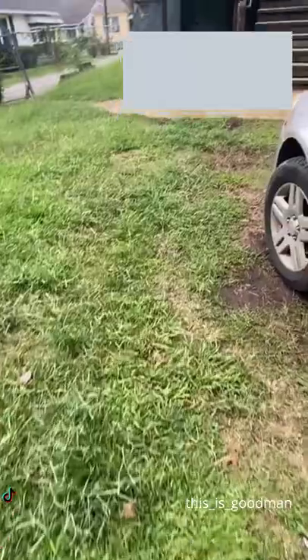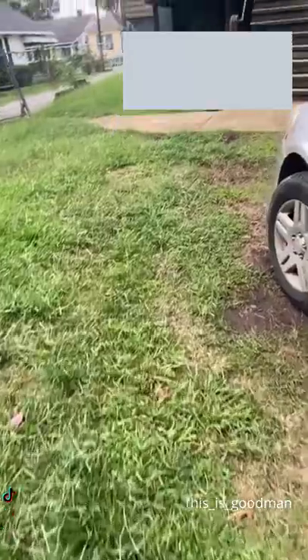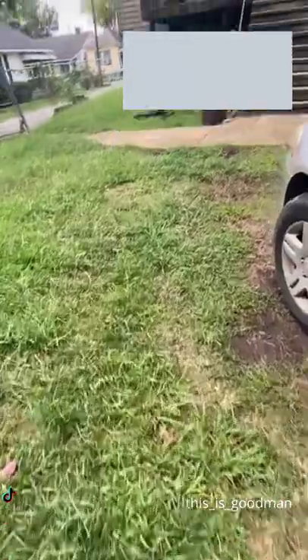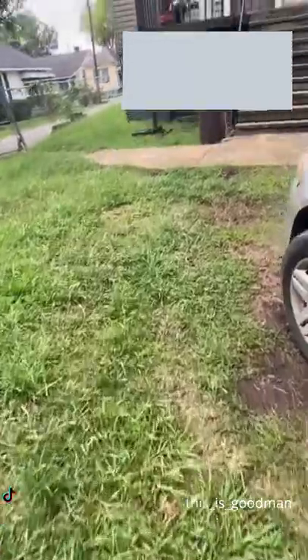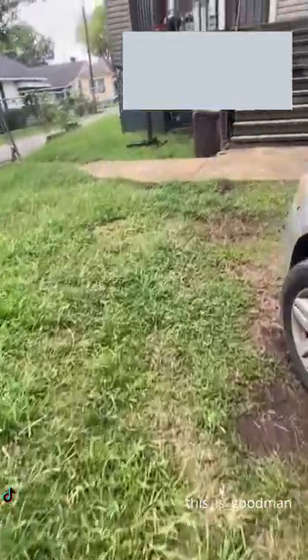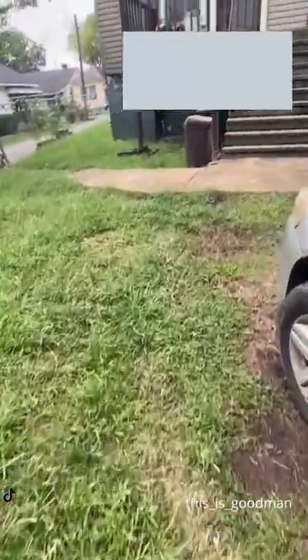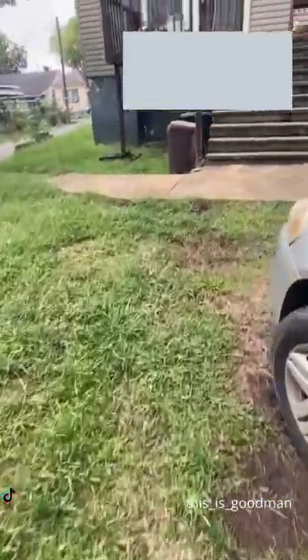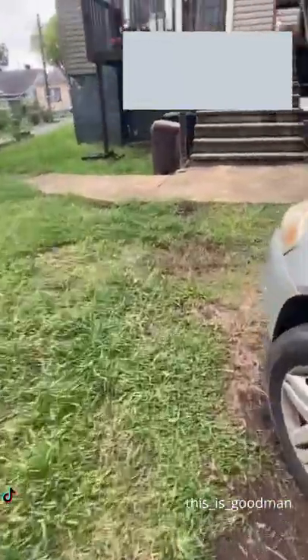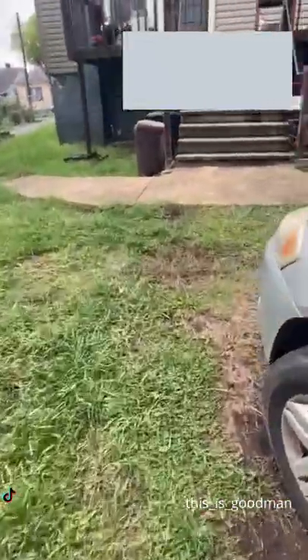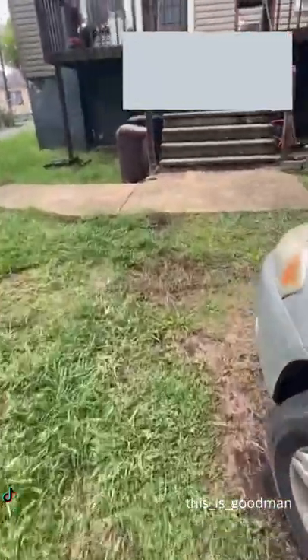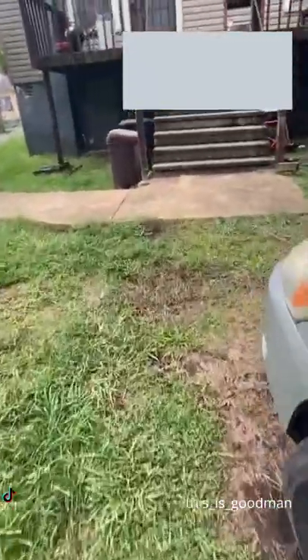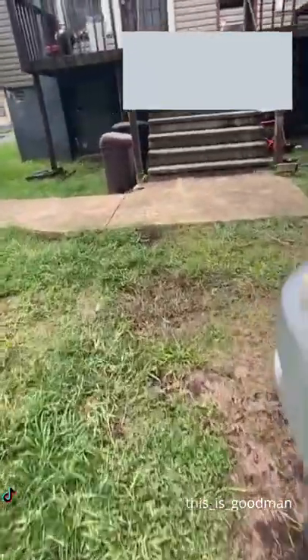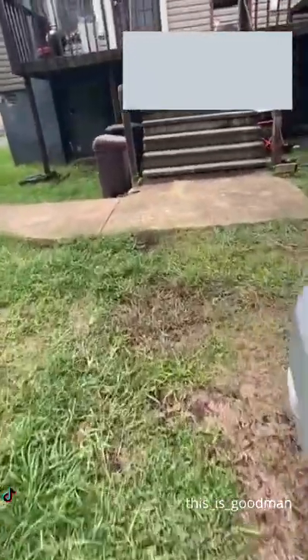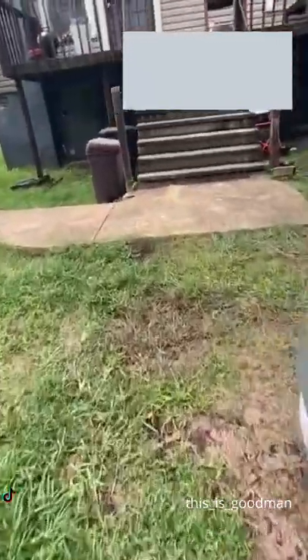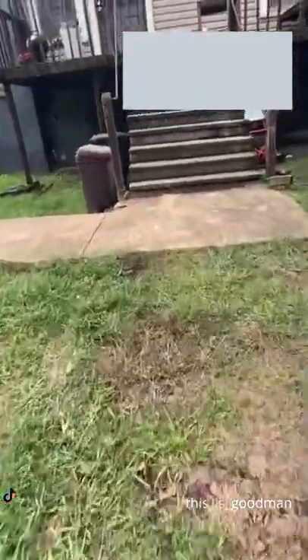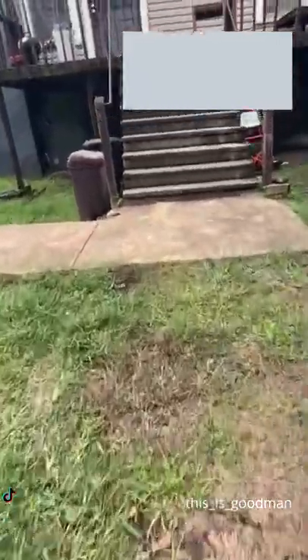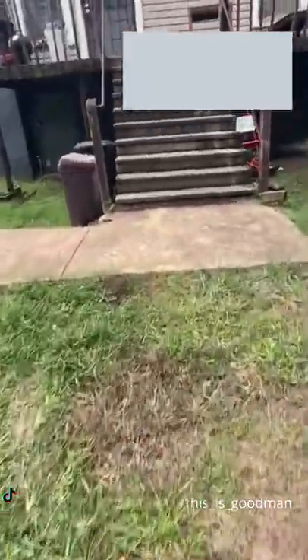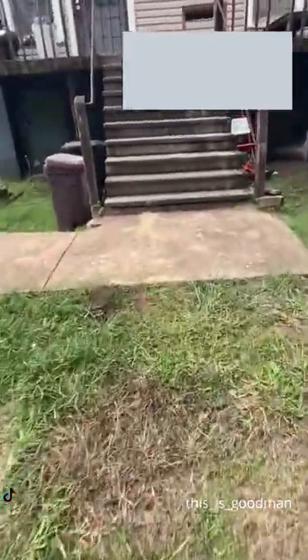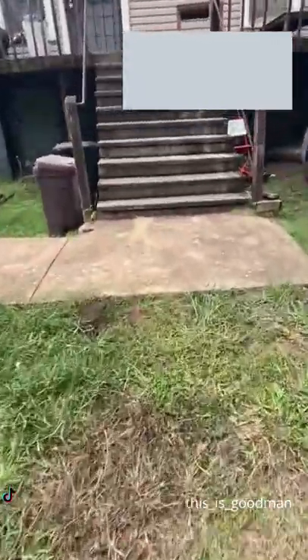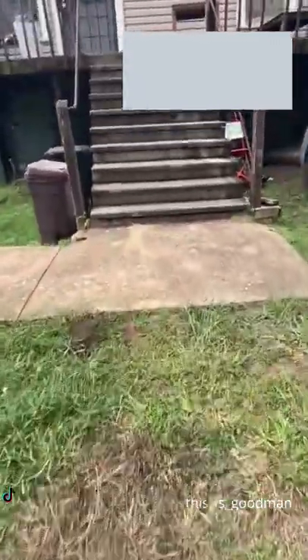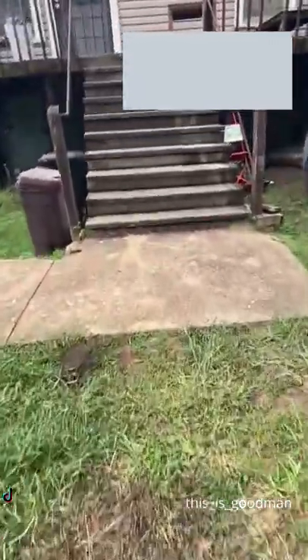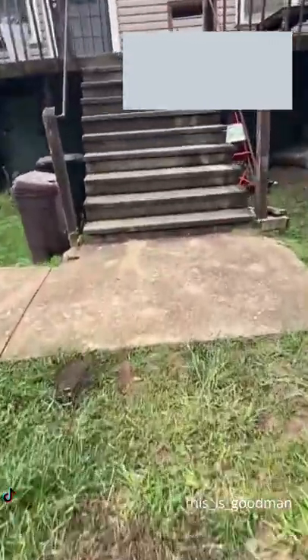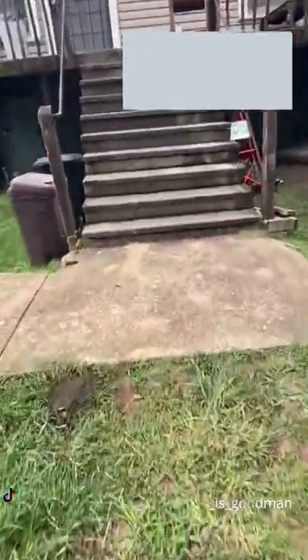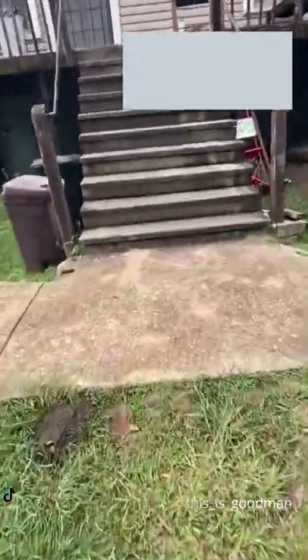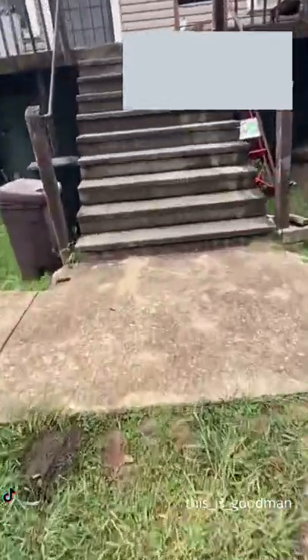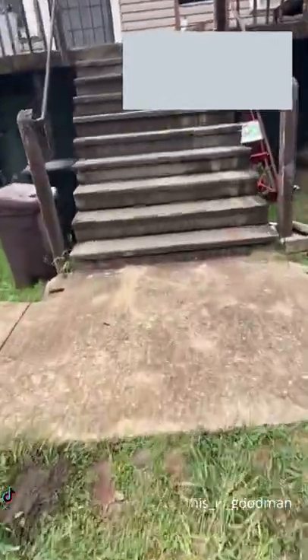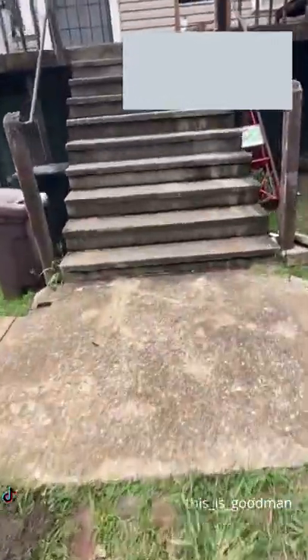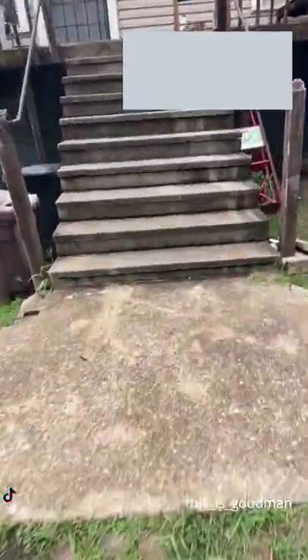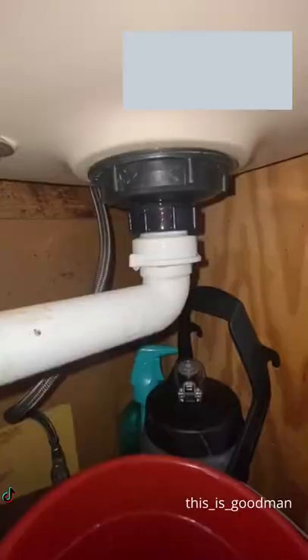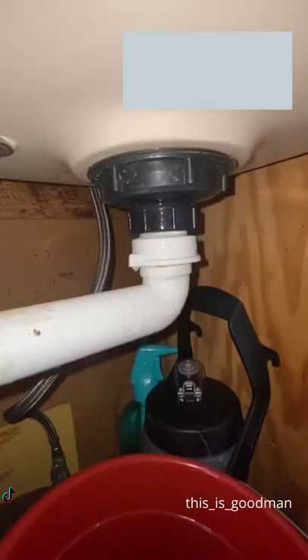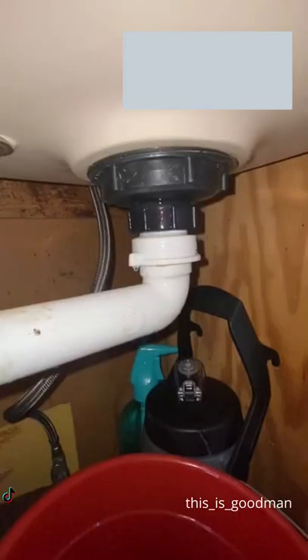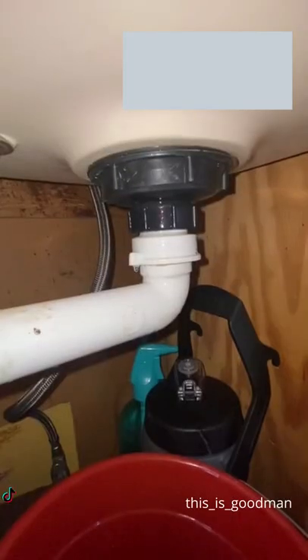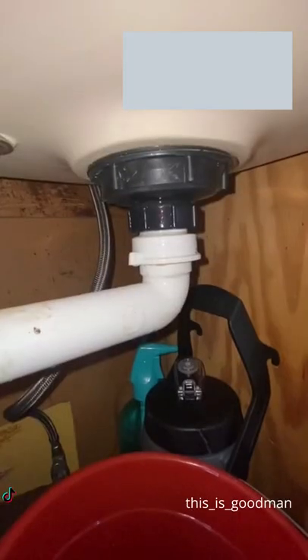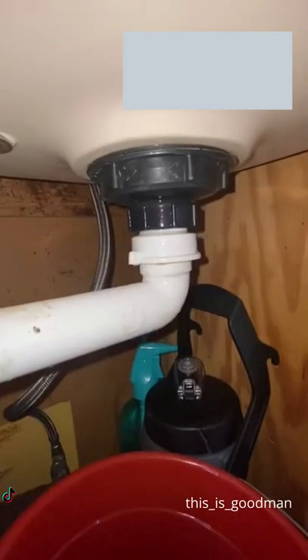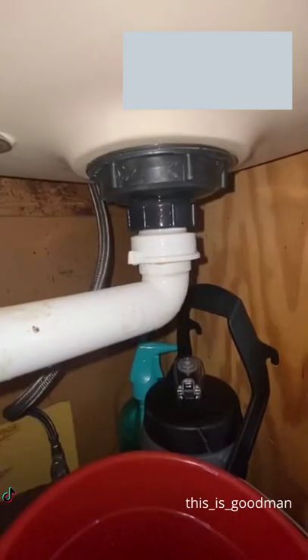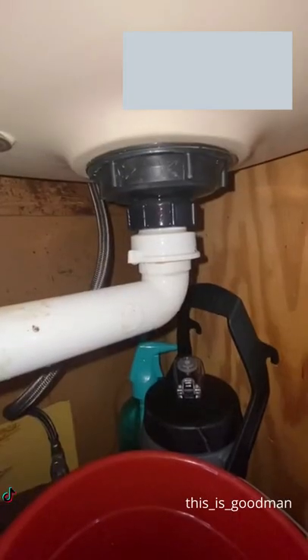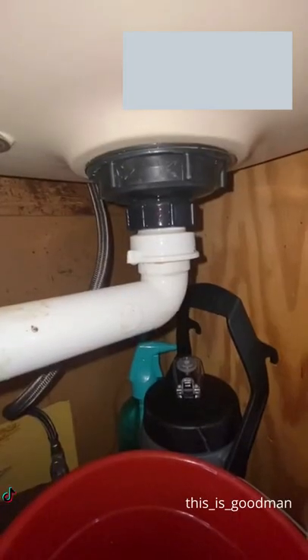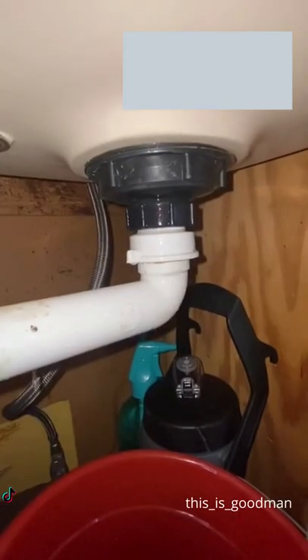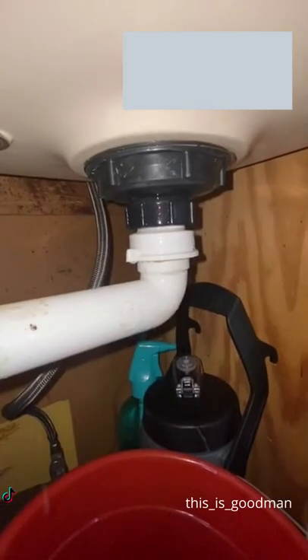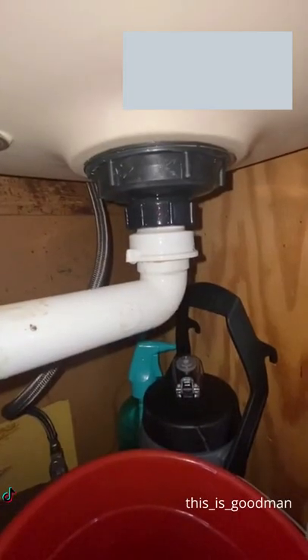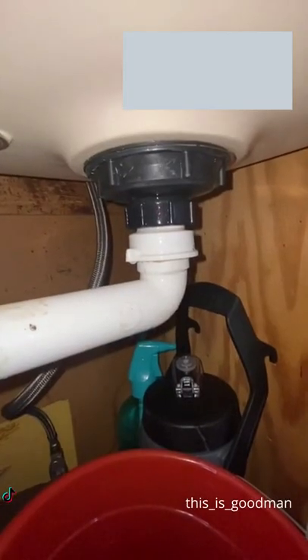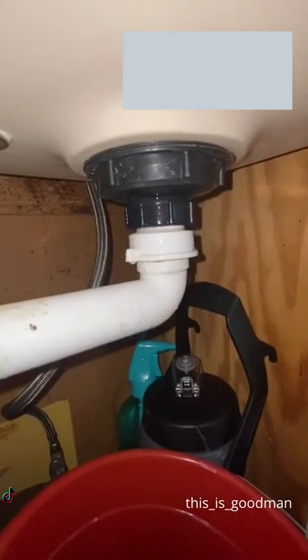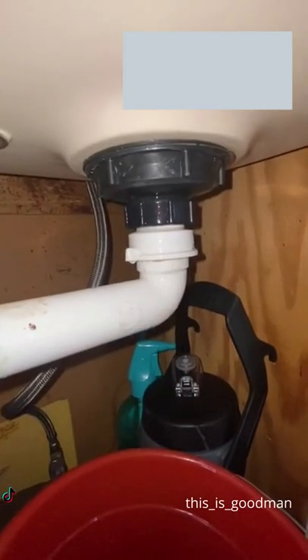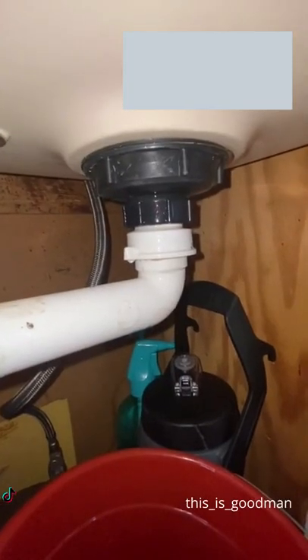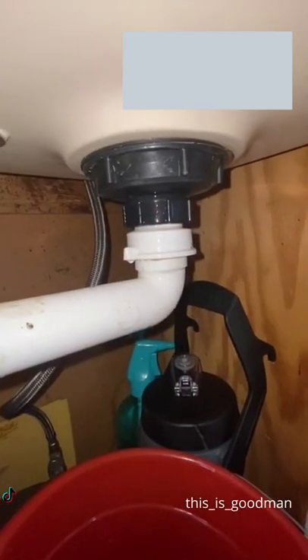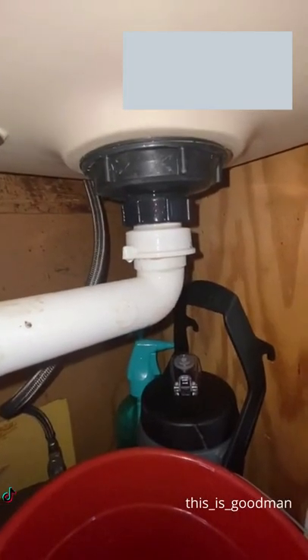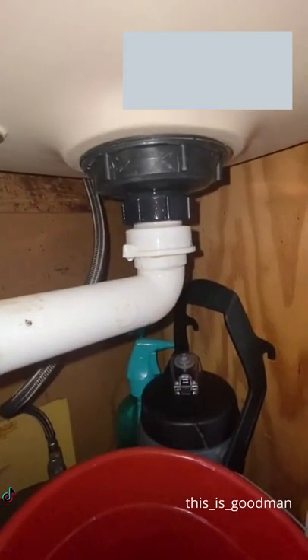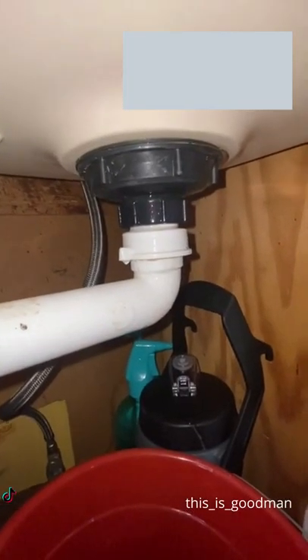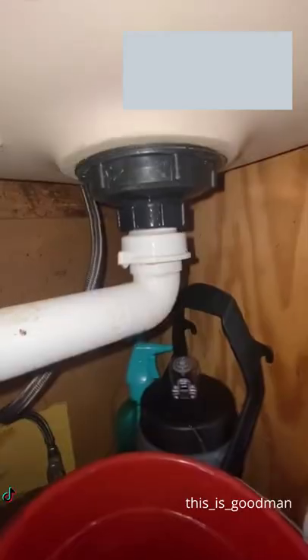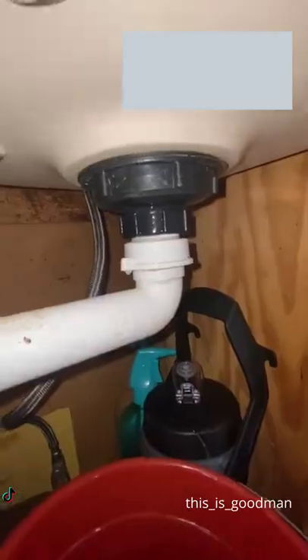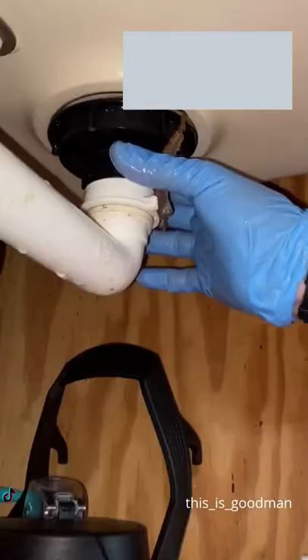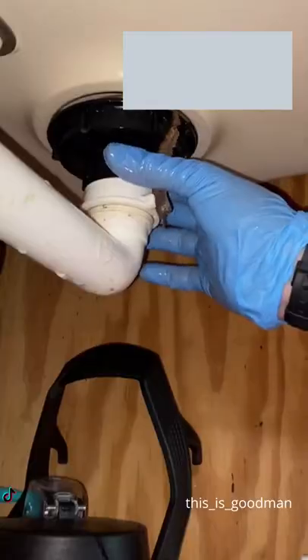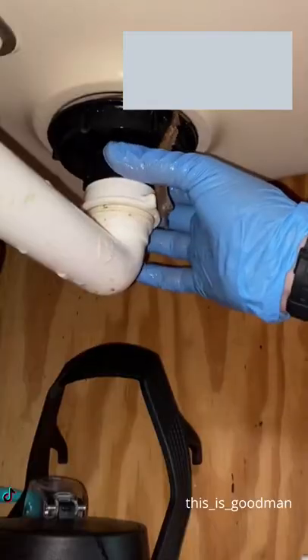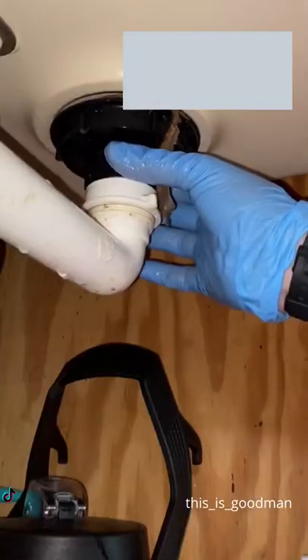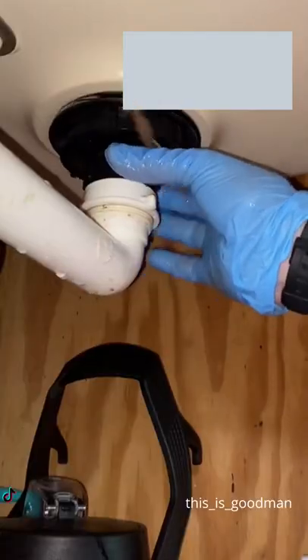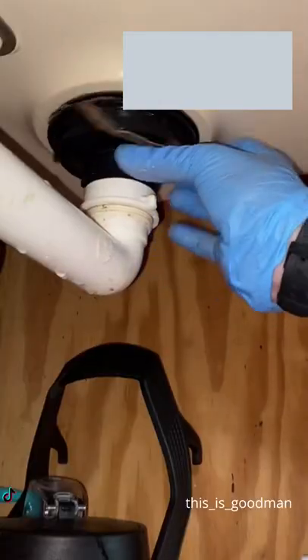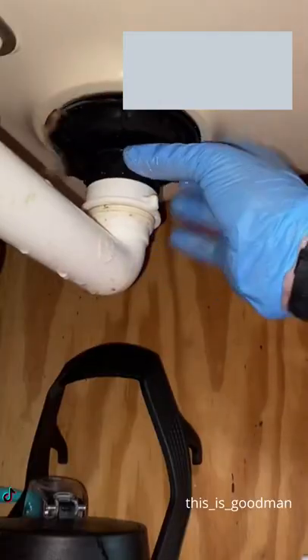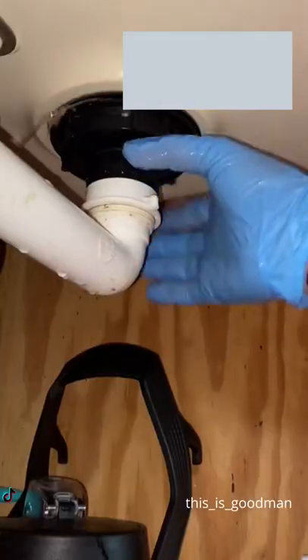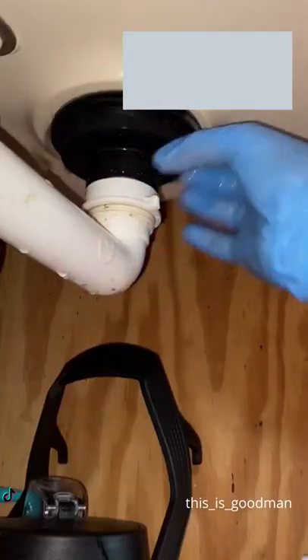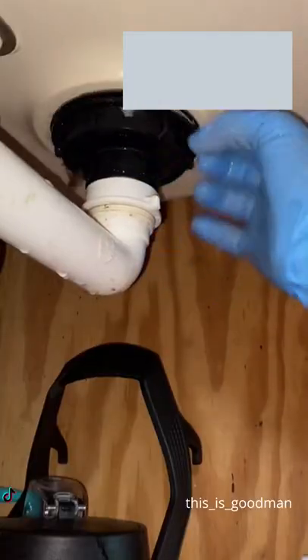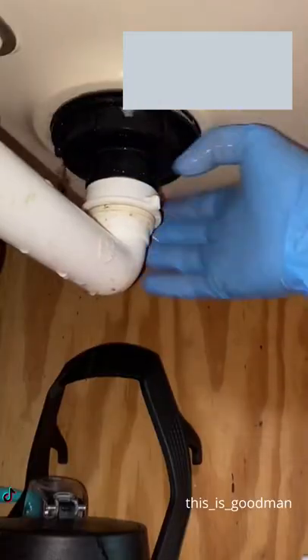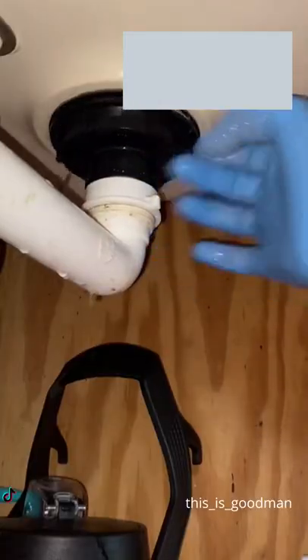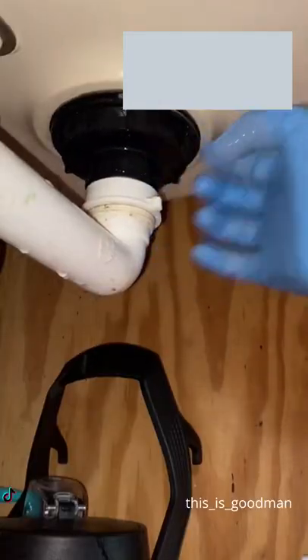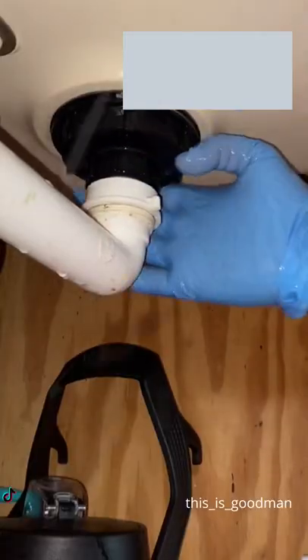This is Goodman back with another section 8 video. My tenant called me up and said that her kitchen sink was leaking. I looked underneath and saw that her strainer is plastic.